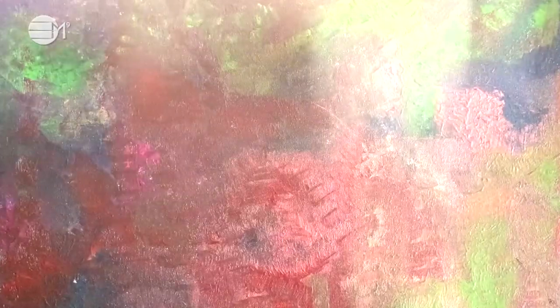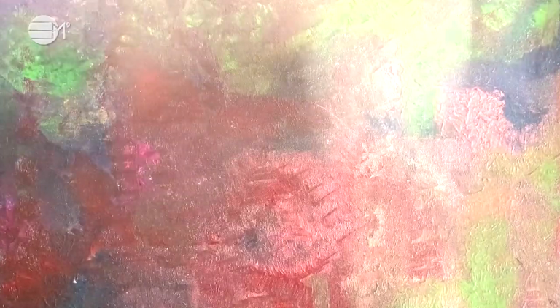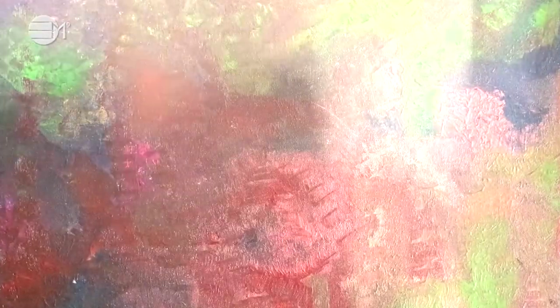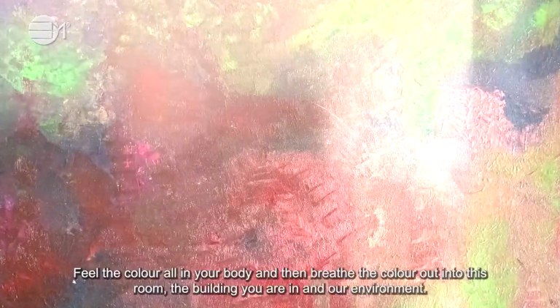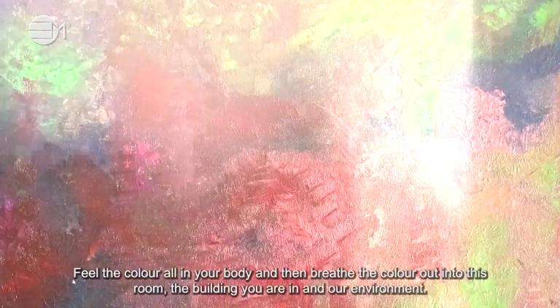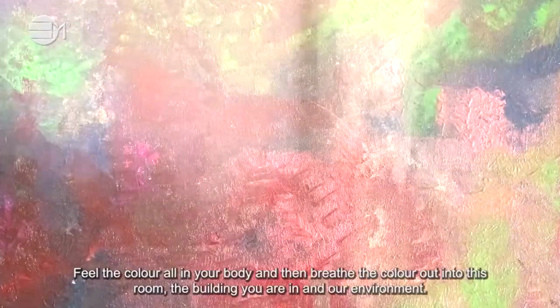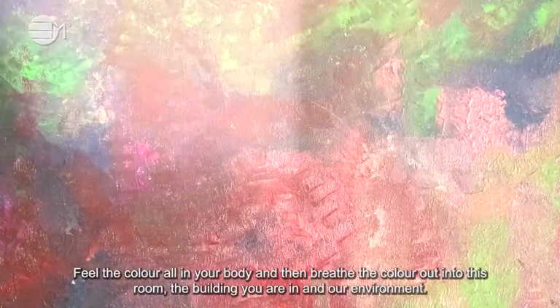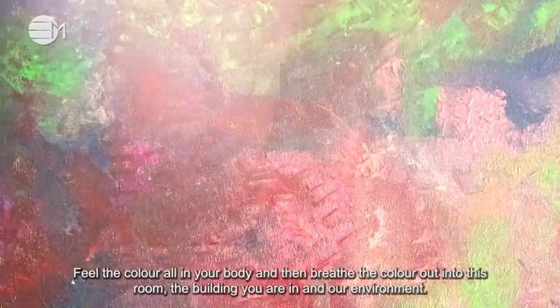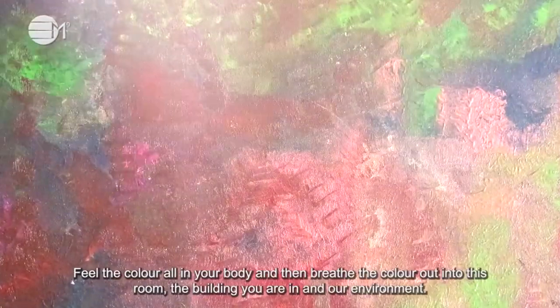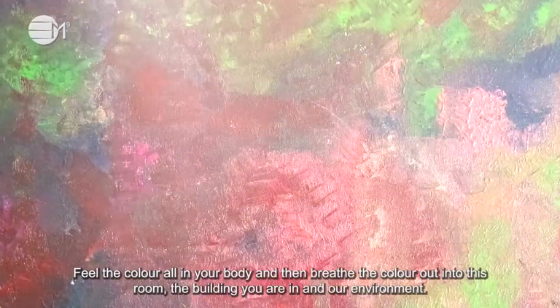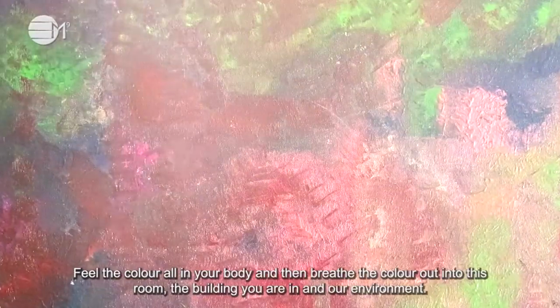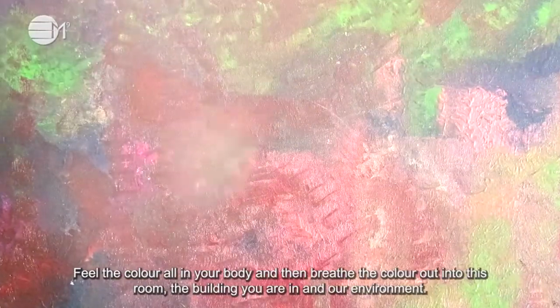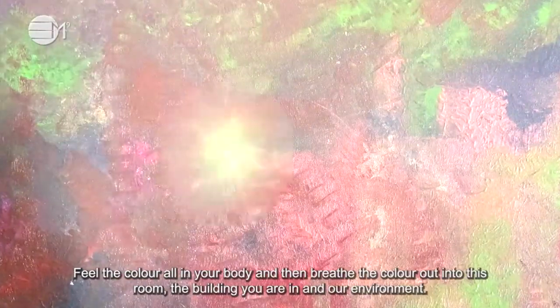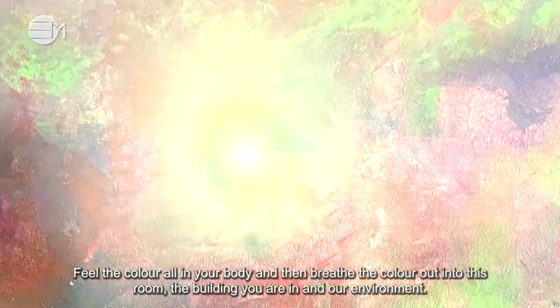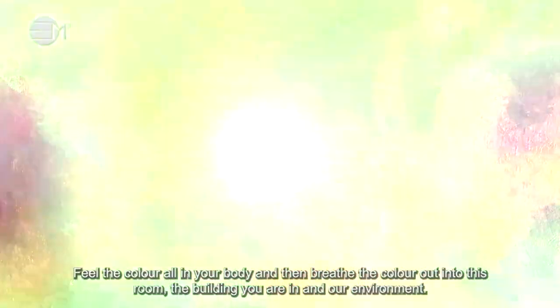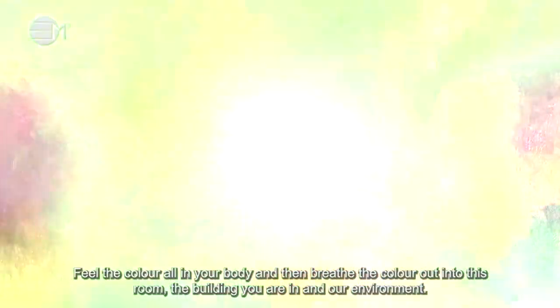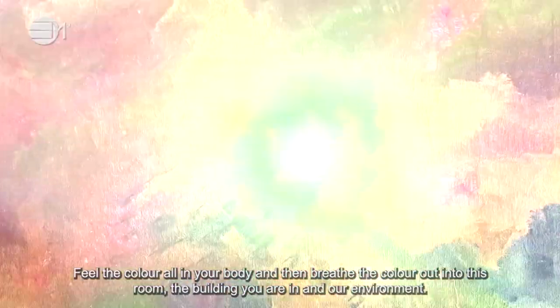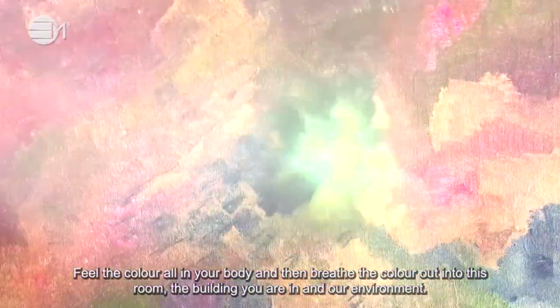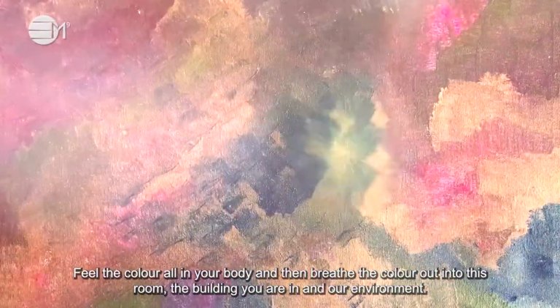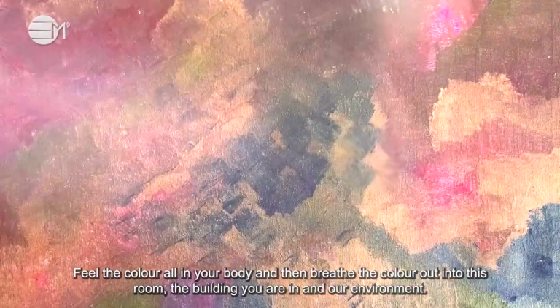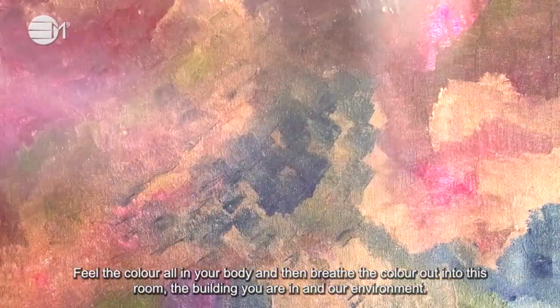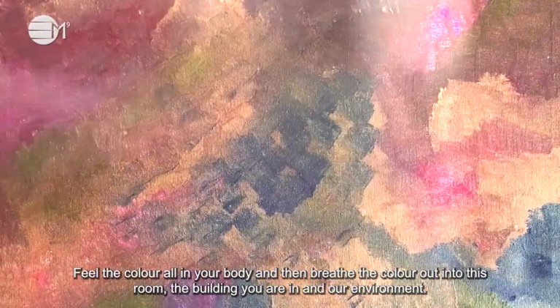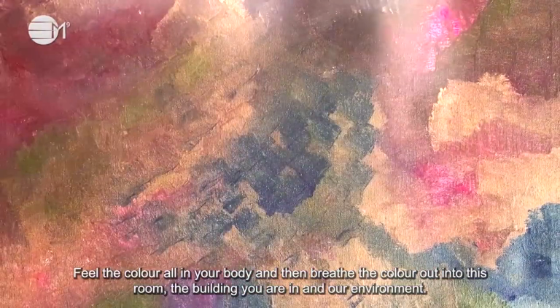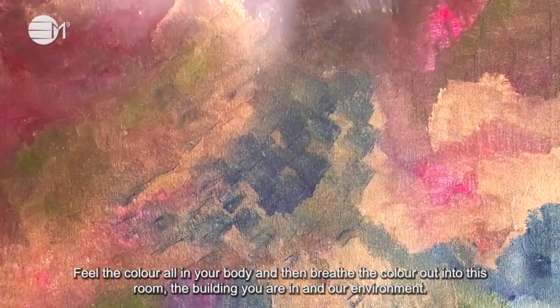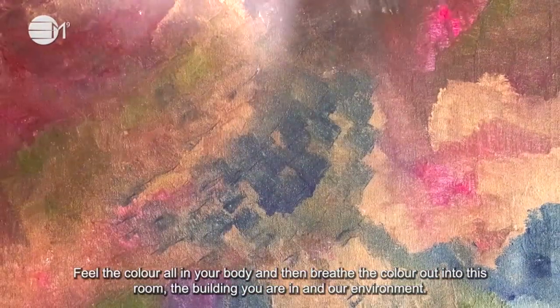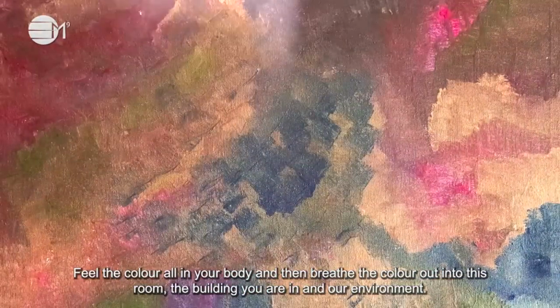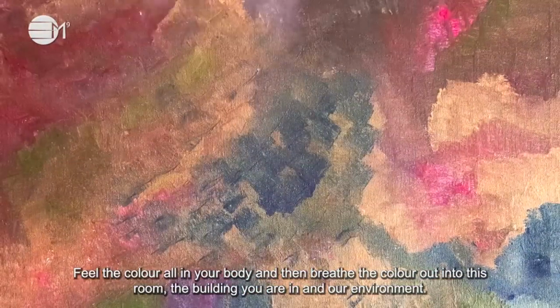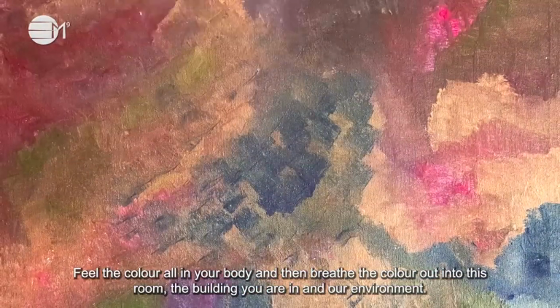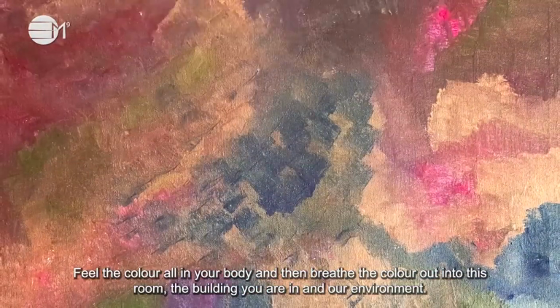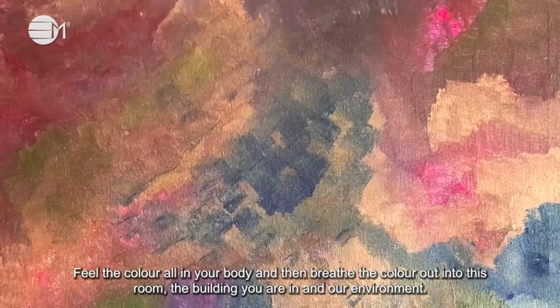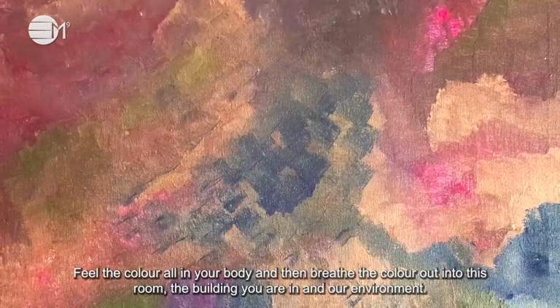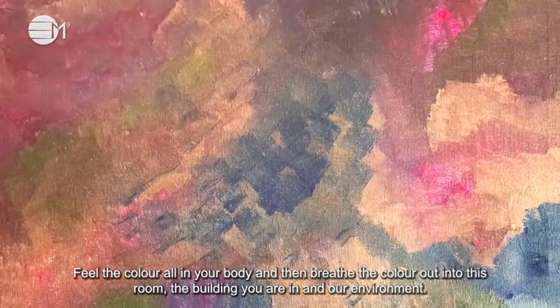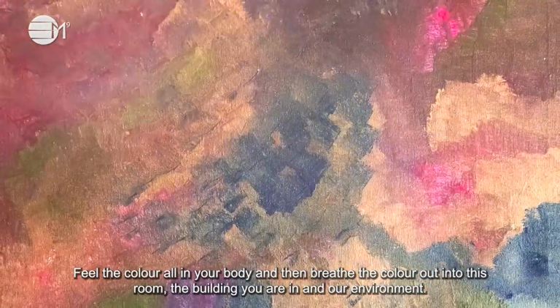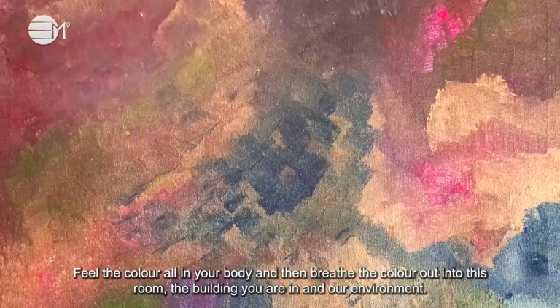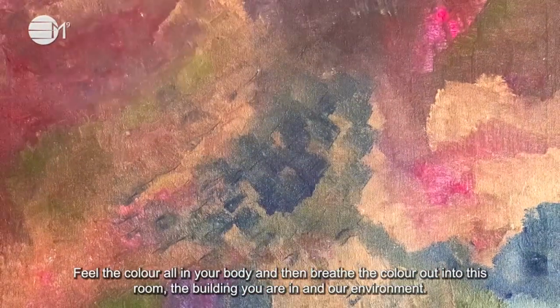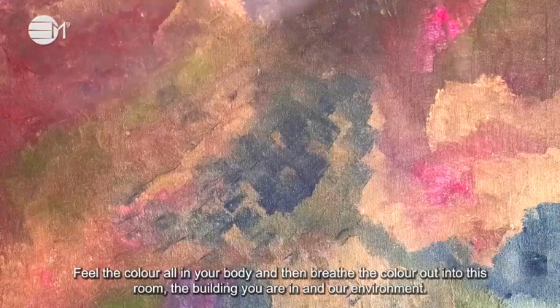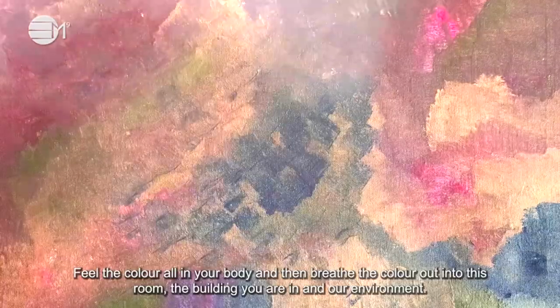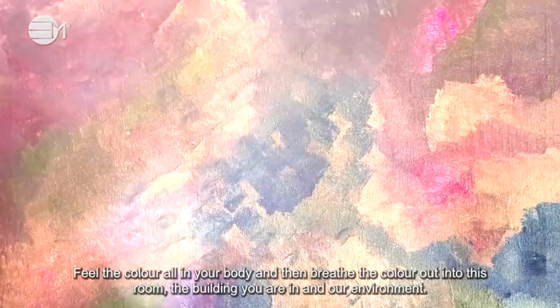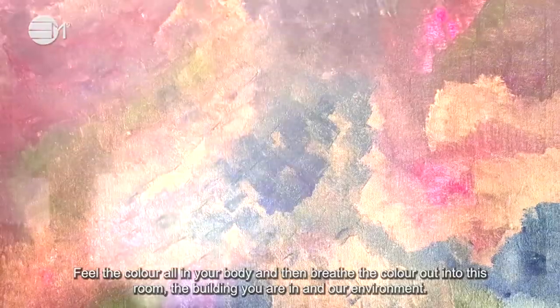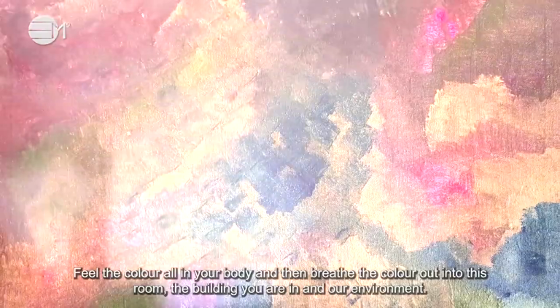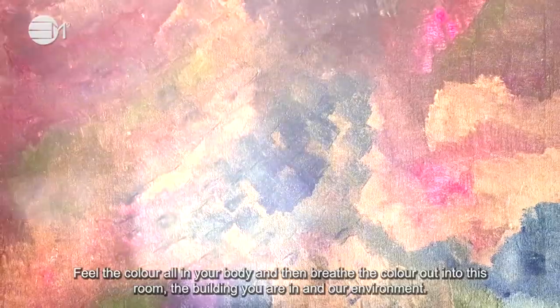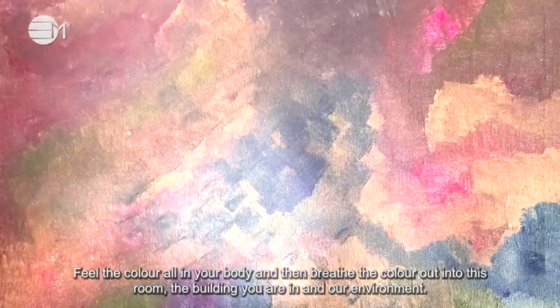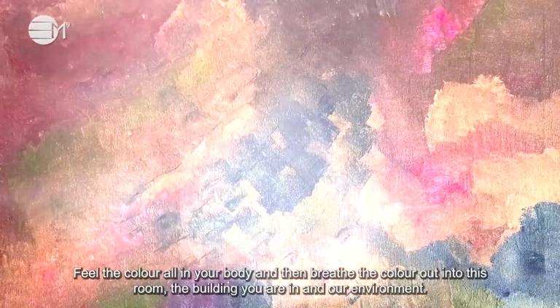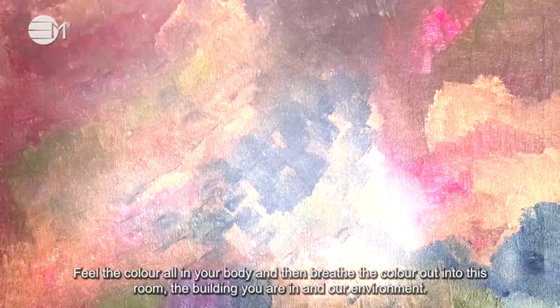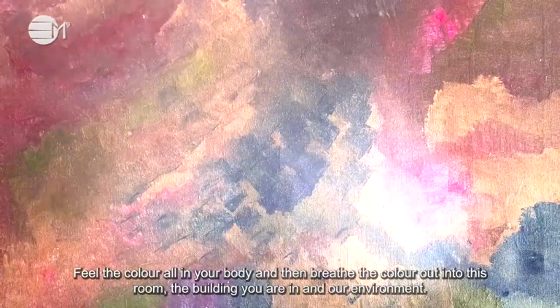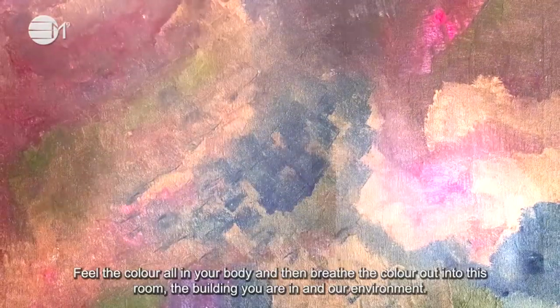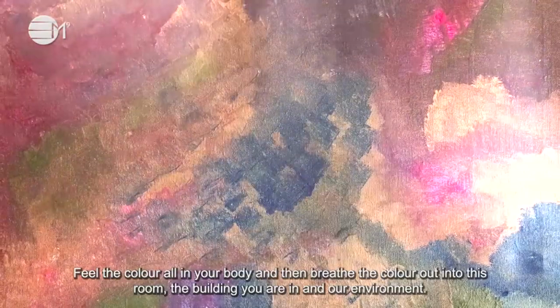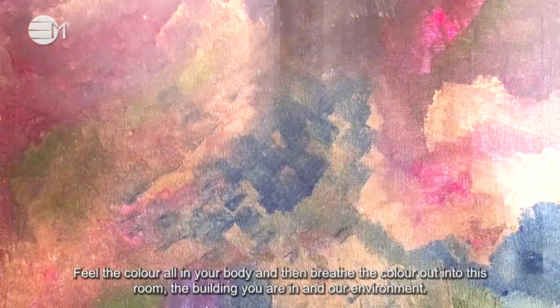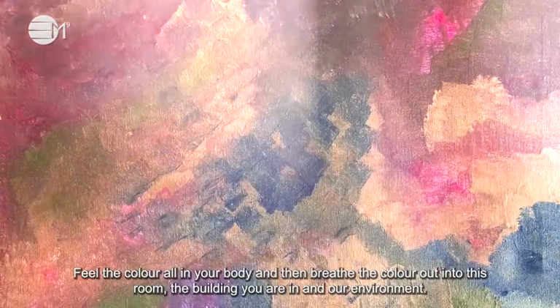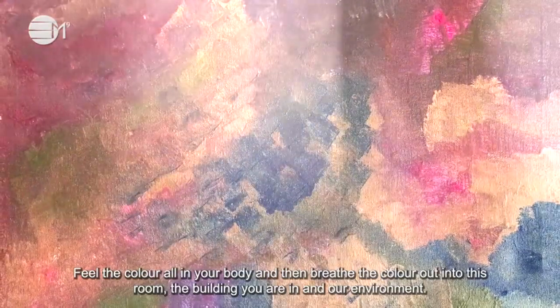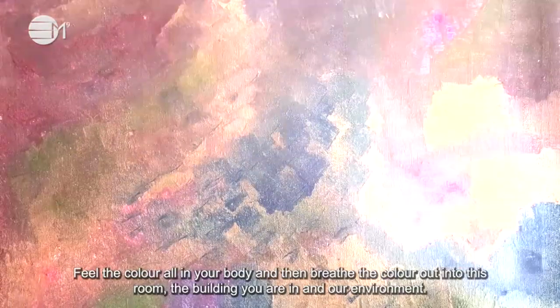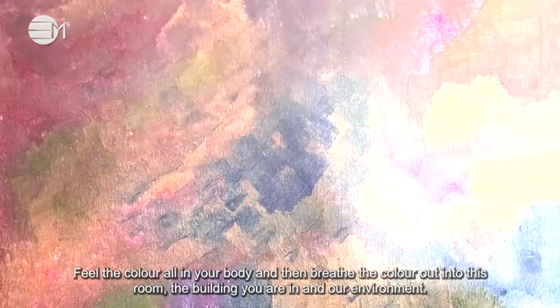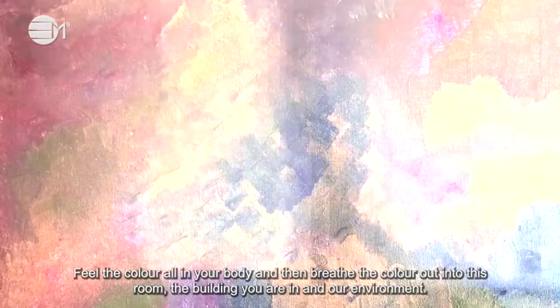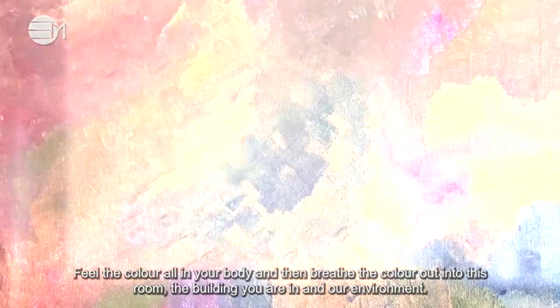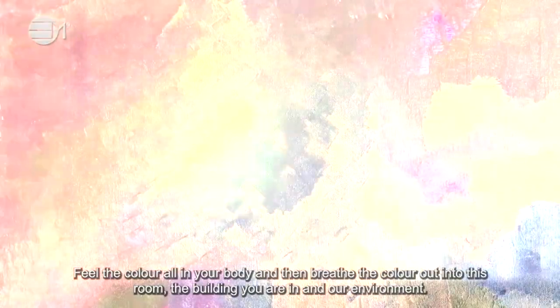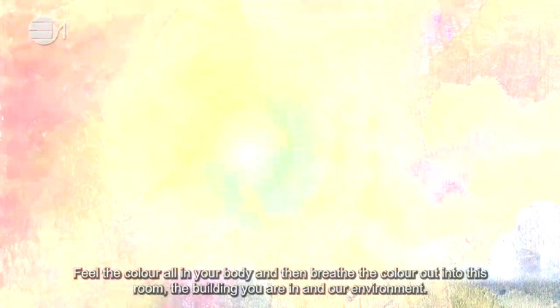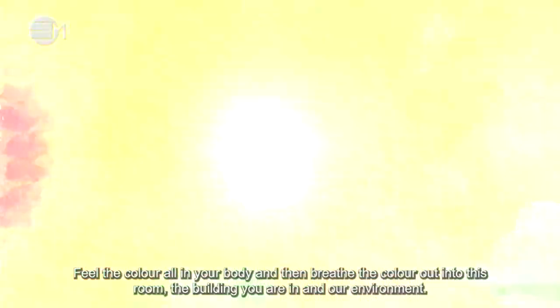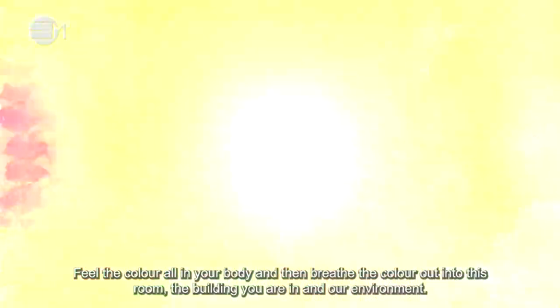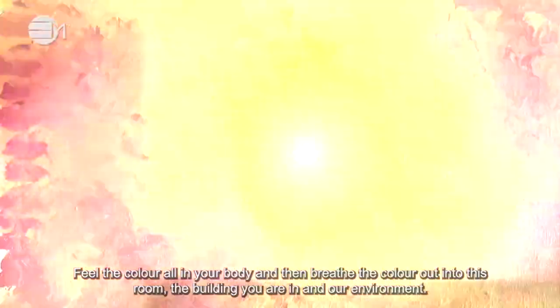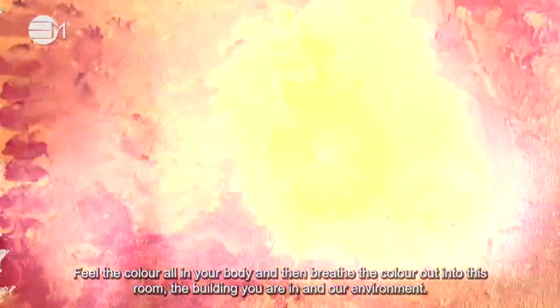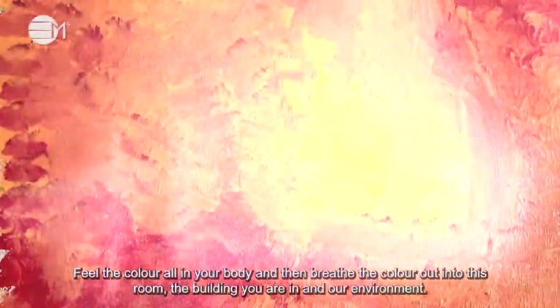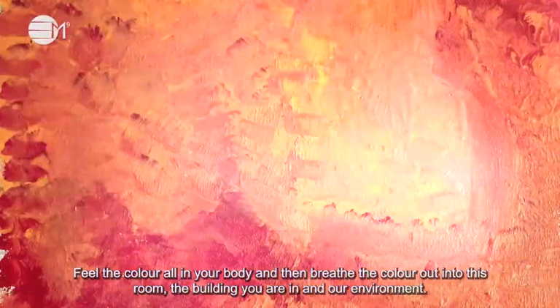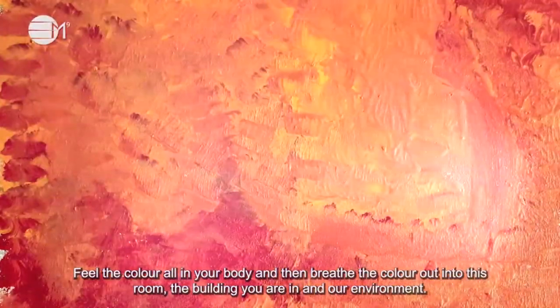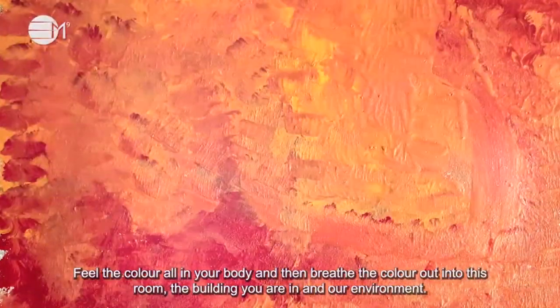Feel the colour all in your body and breathe the colour out into this room, the building you are in and our environment.